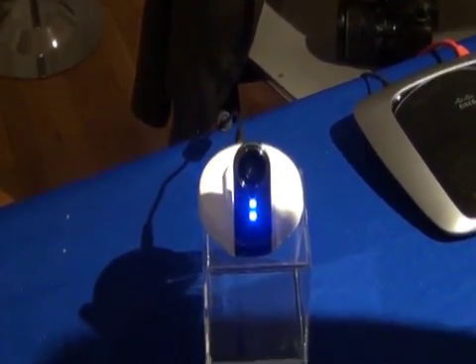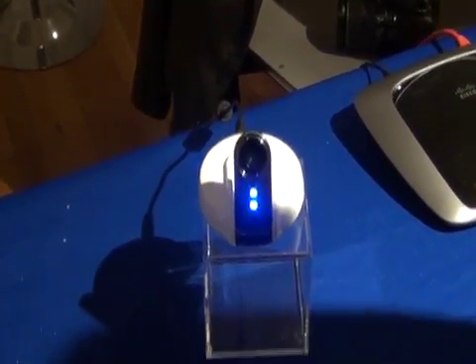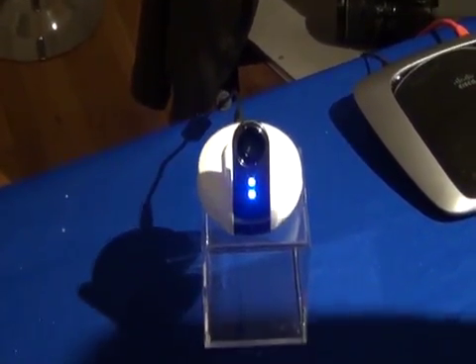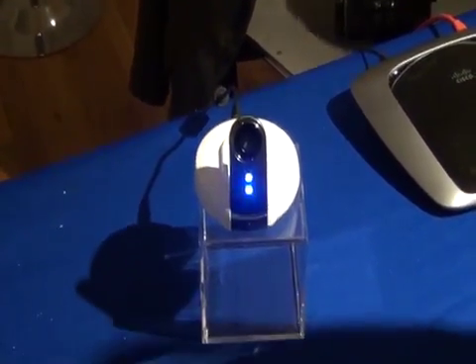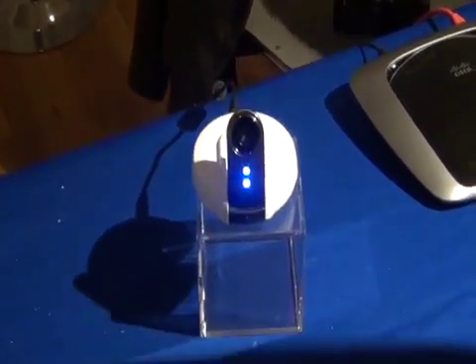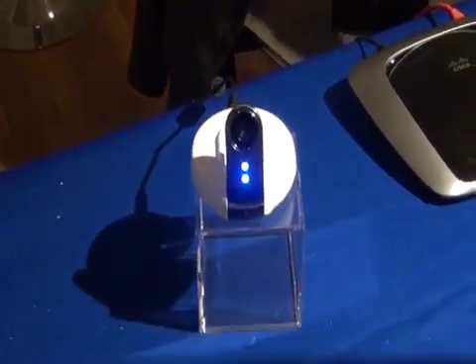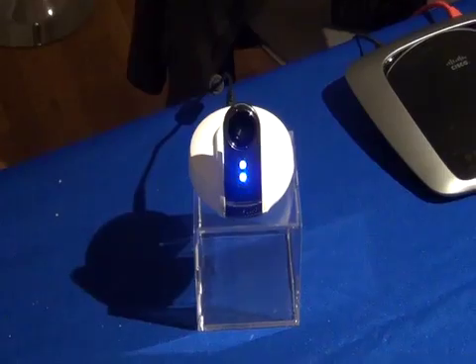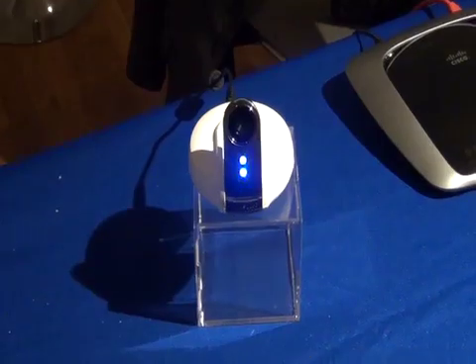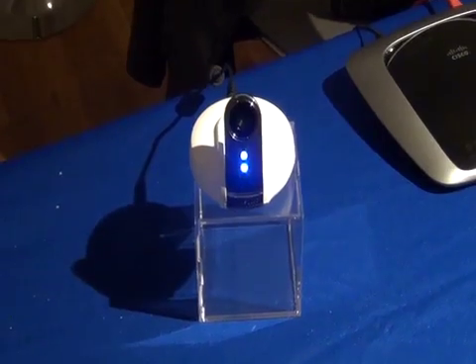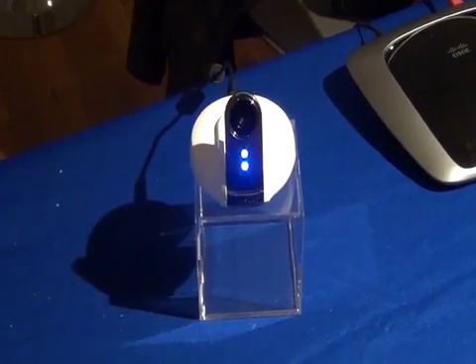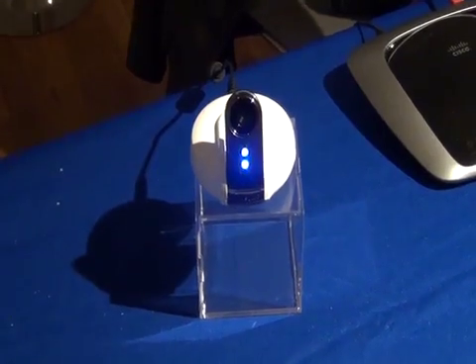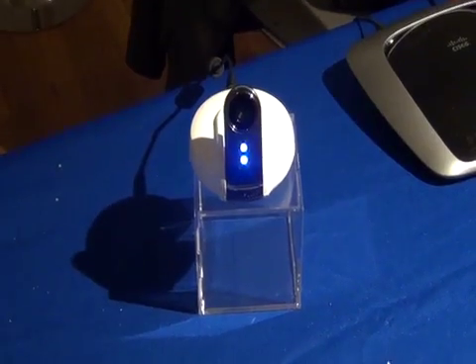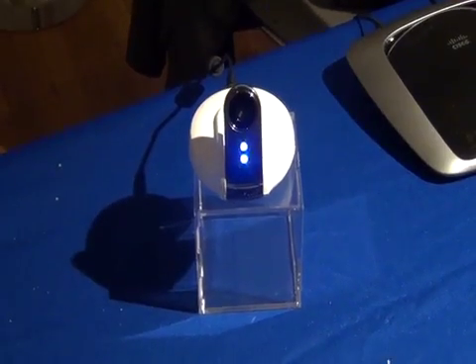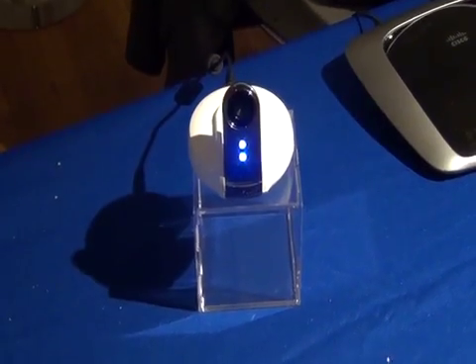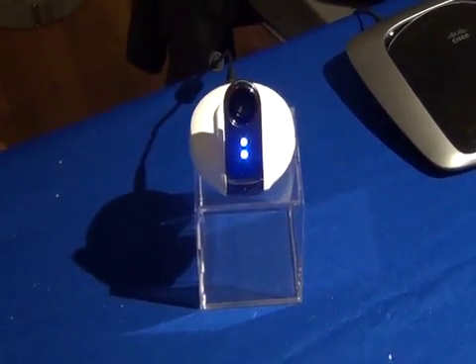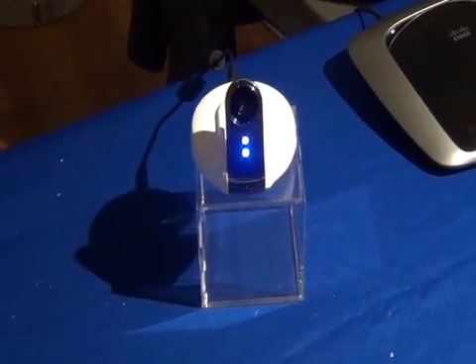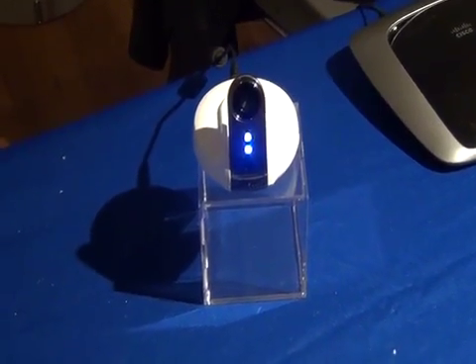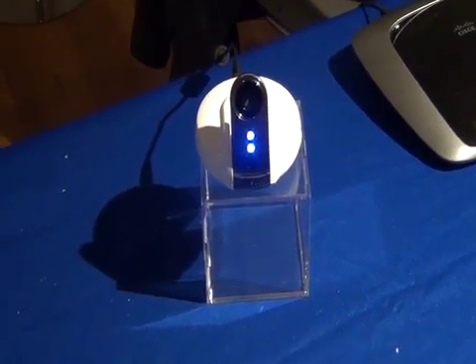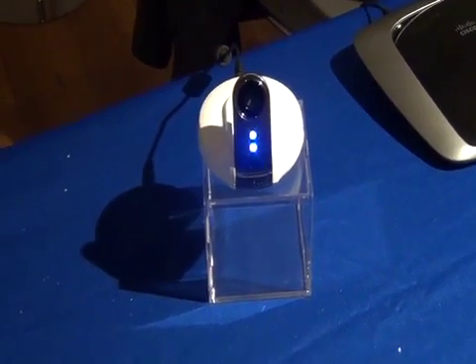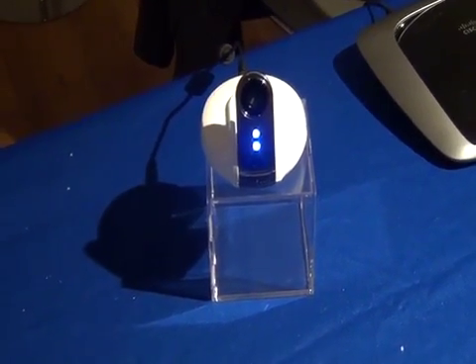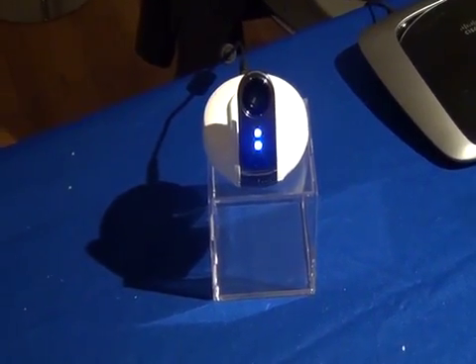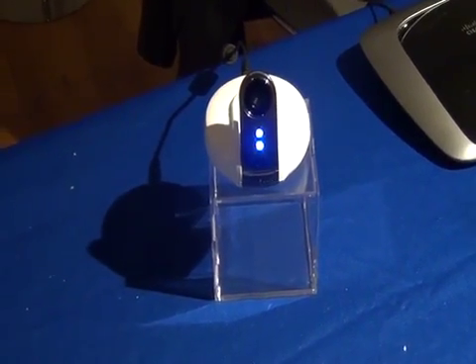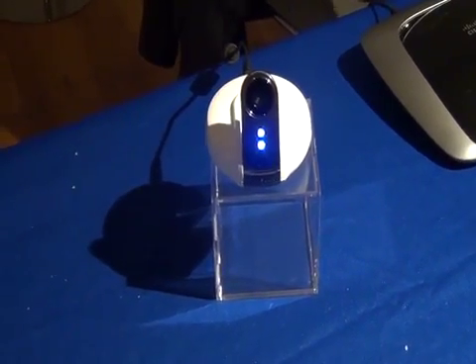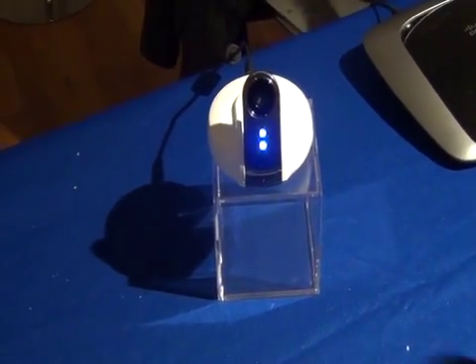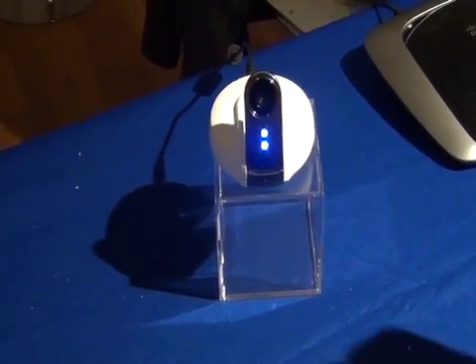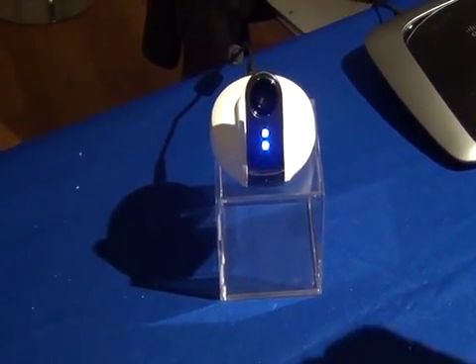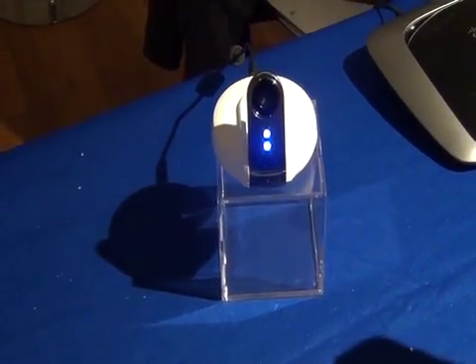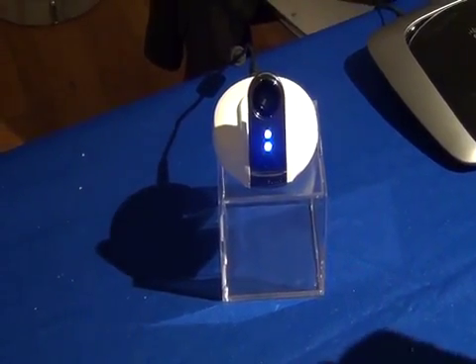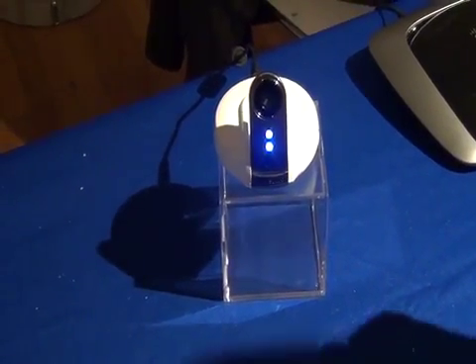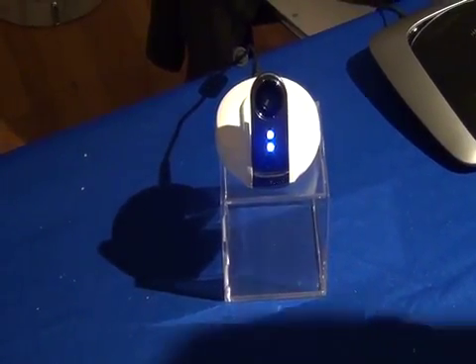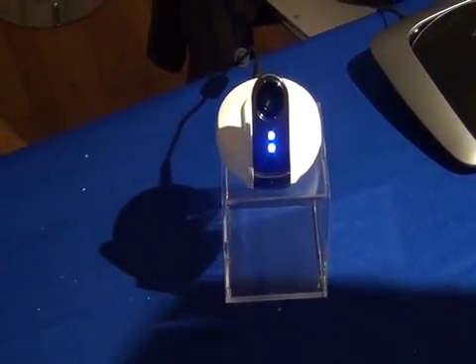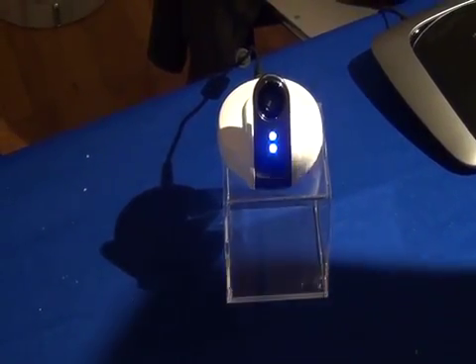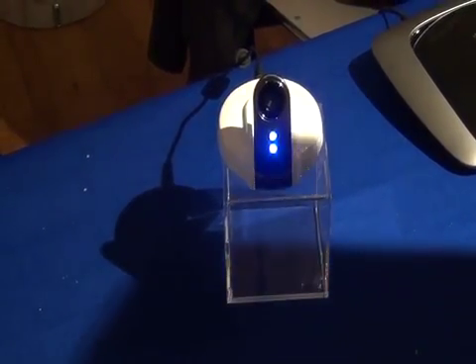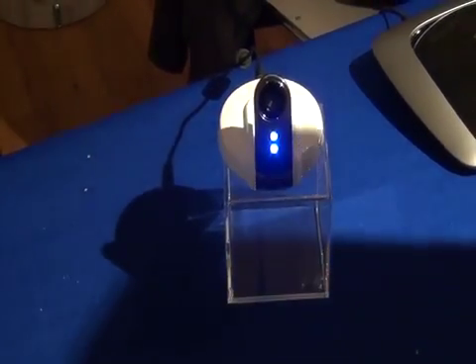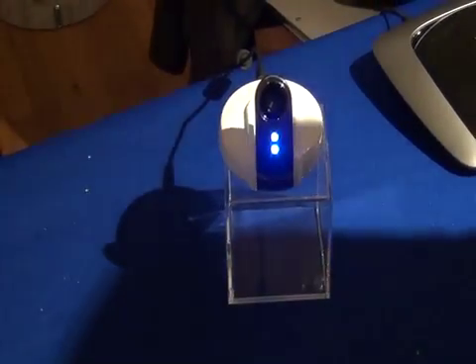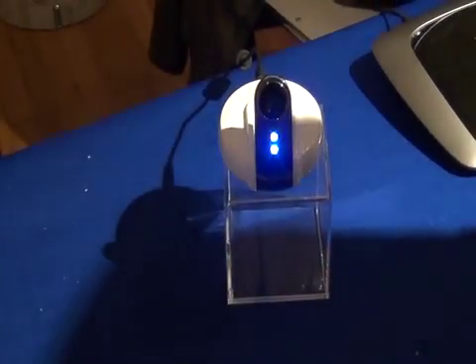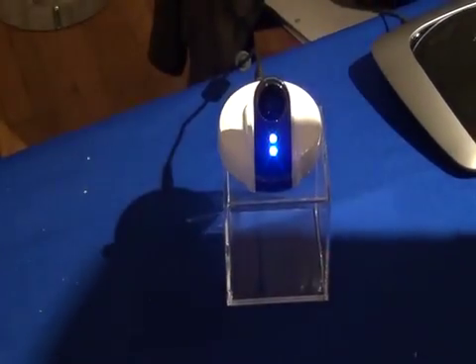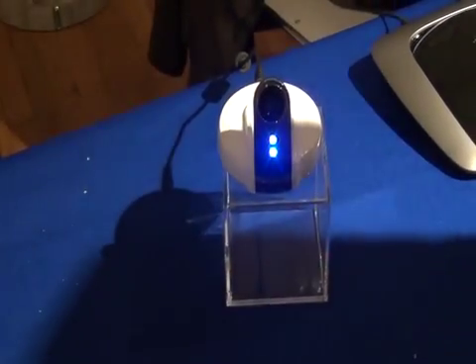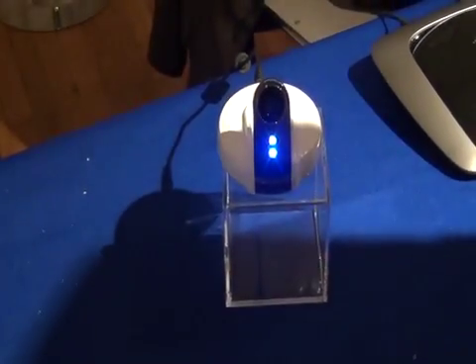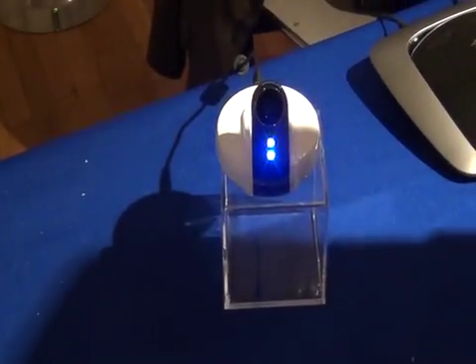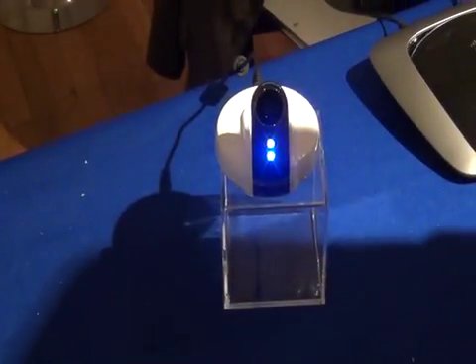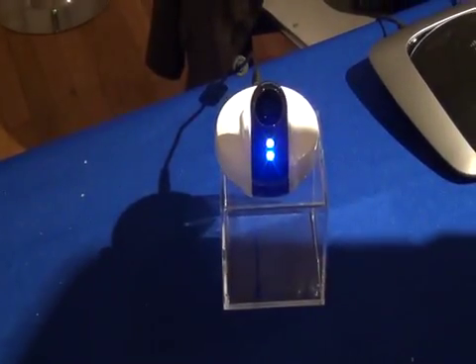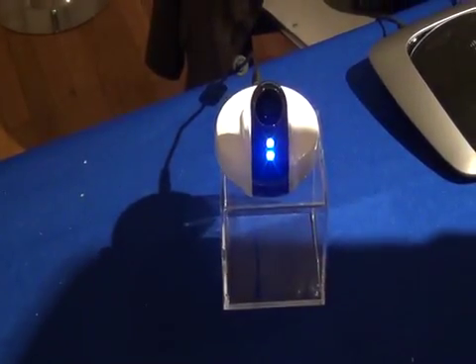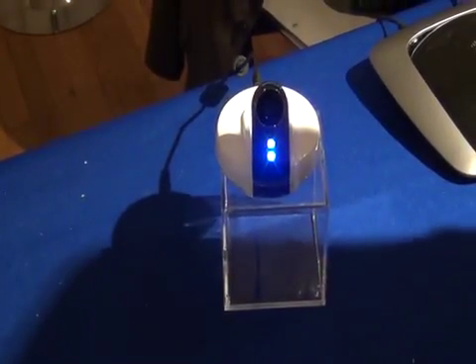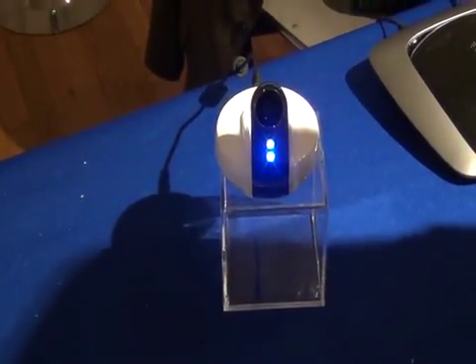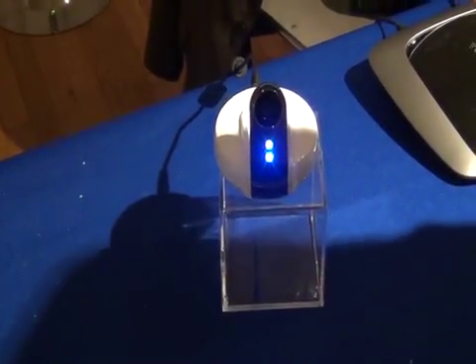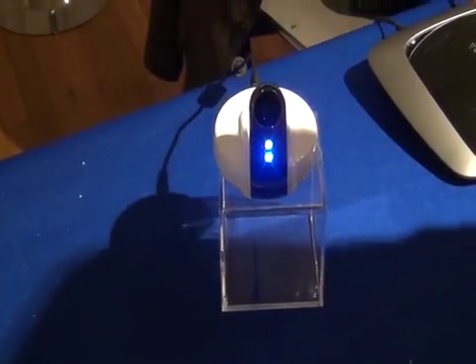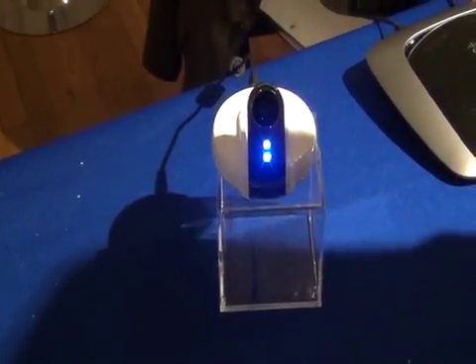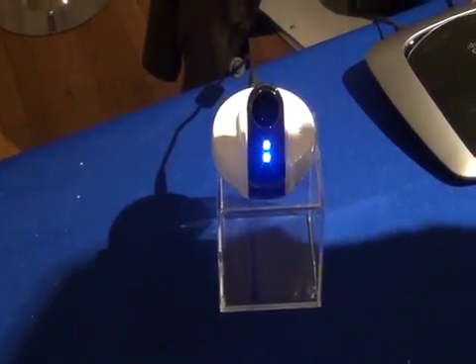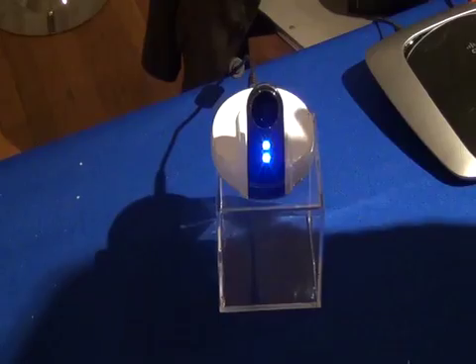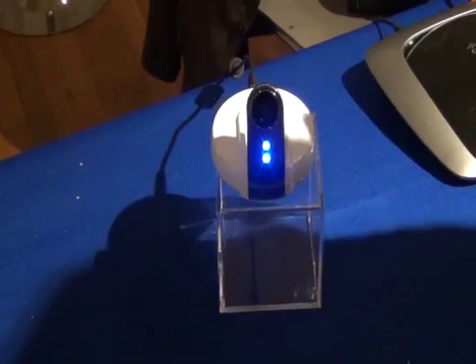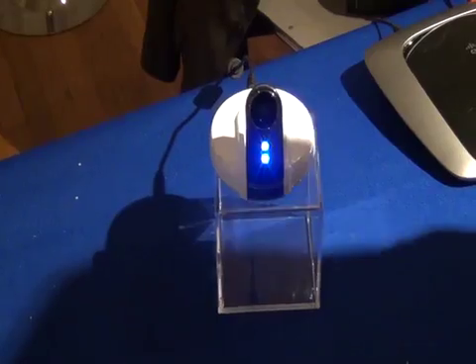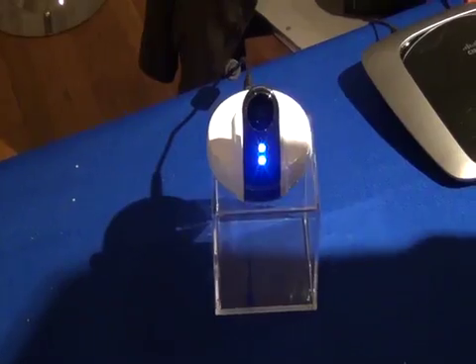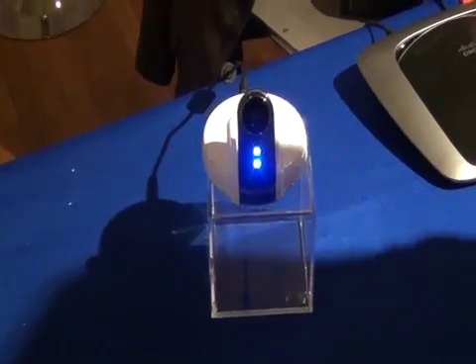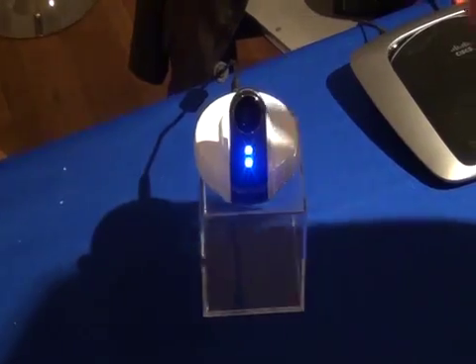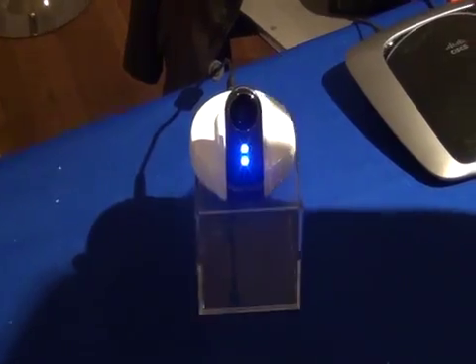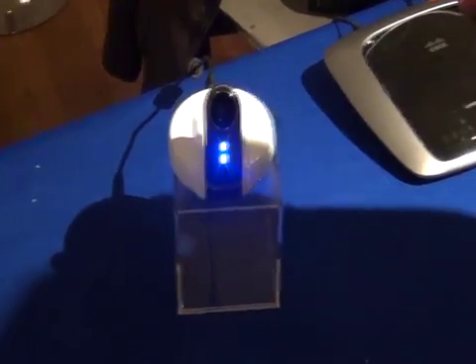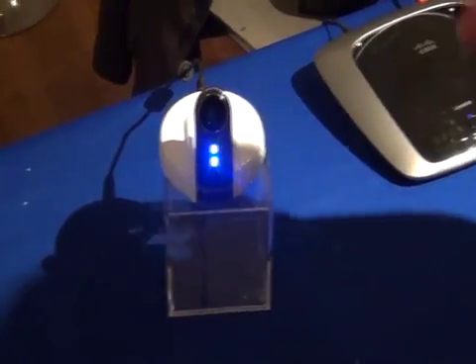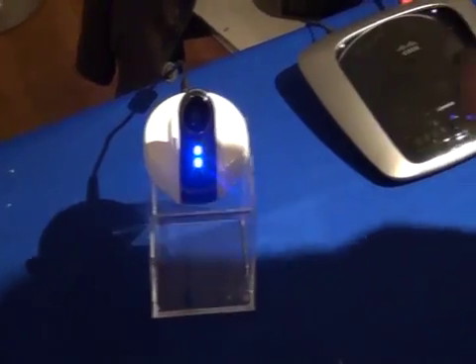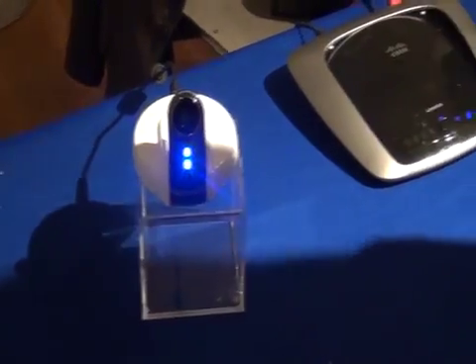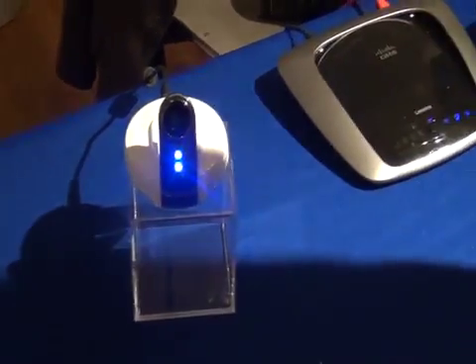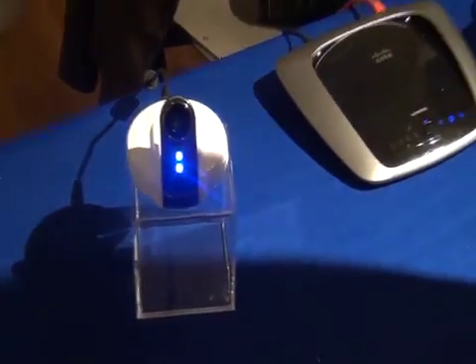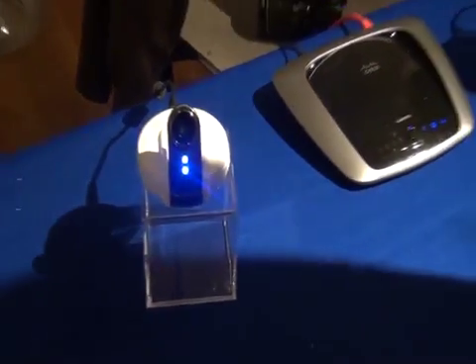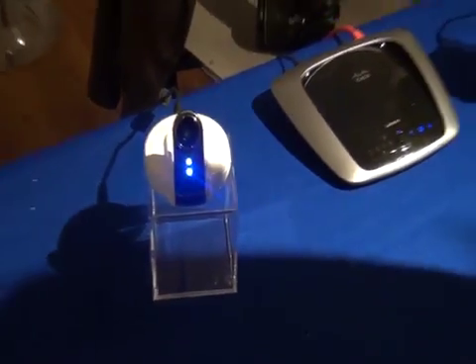How many cameras can you set up on the router? Essentially, it's another wireless device on your router so it's really infinite — you can set up as many as you'd like.